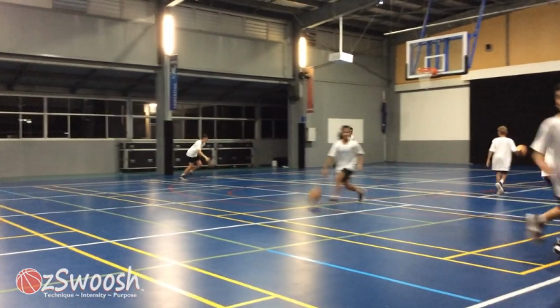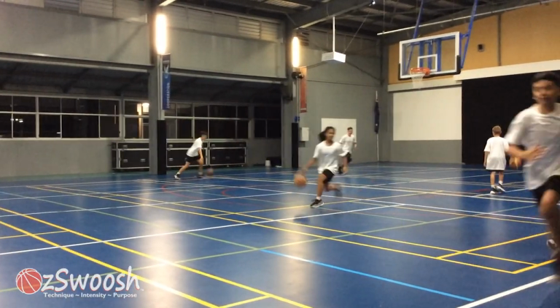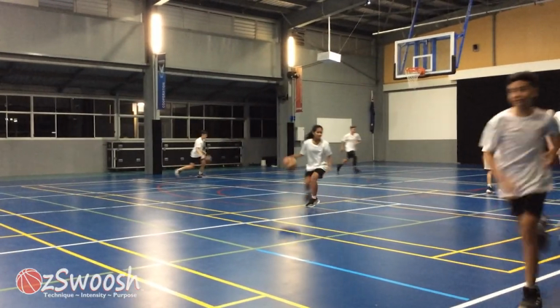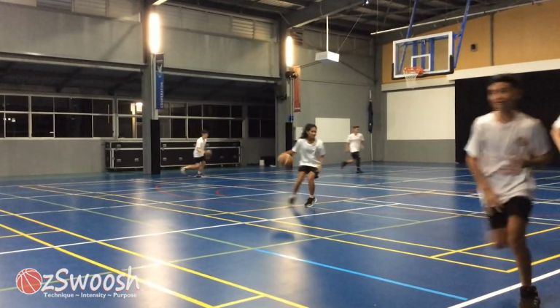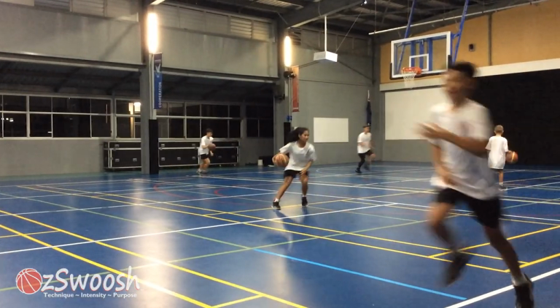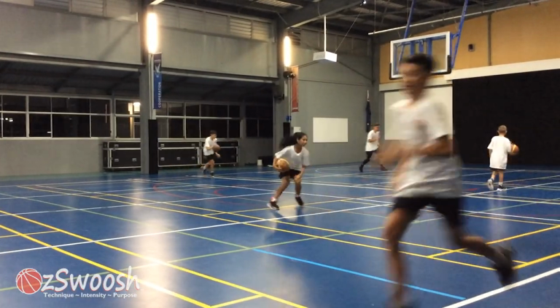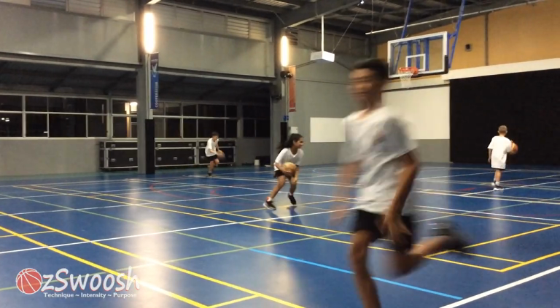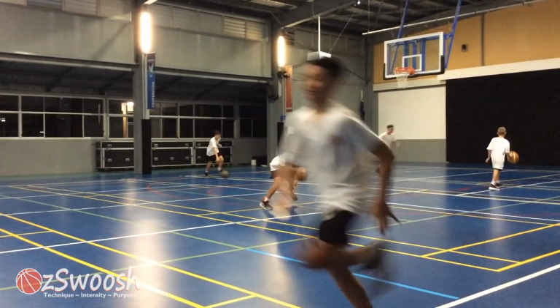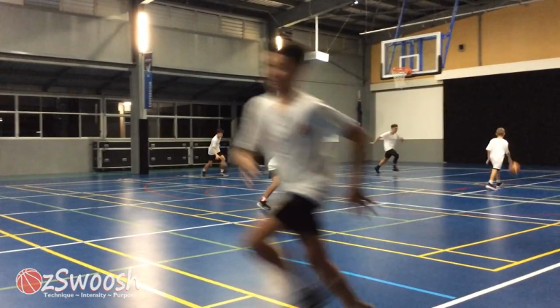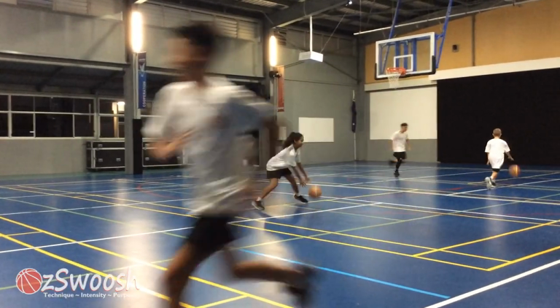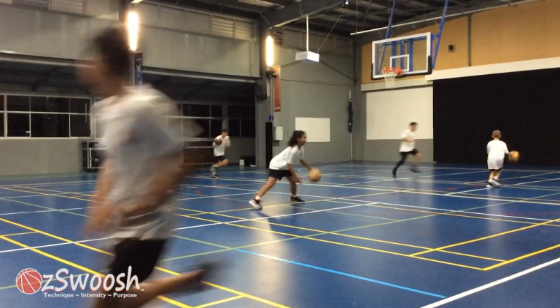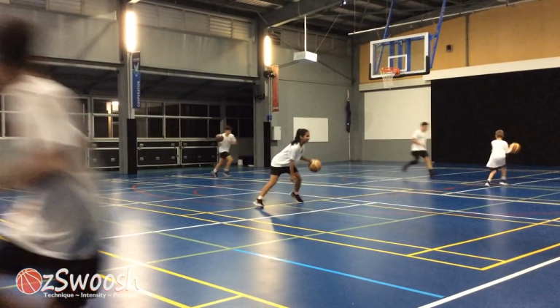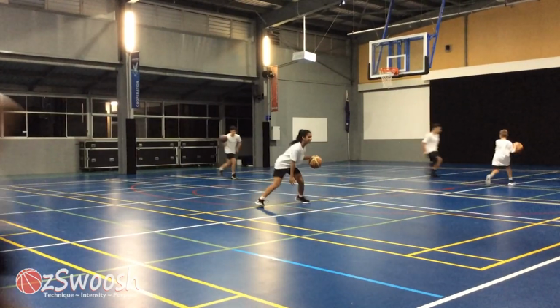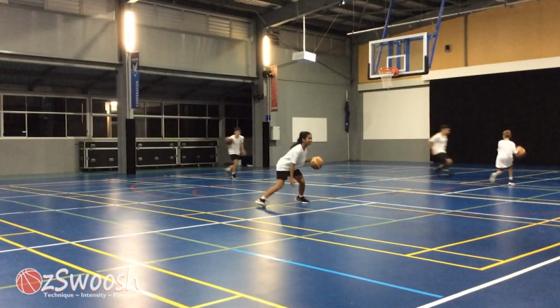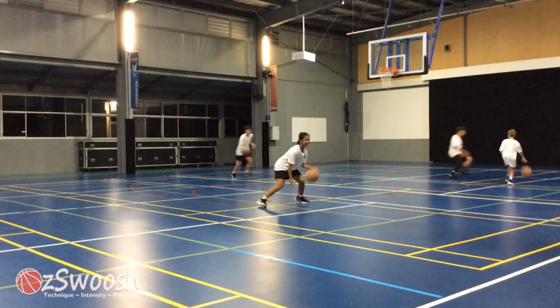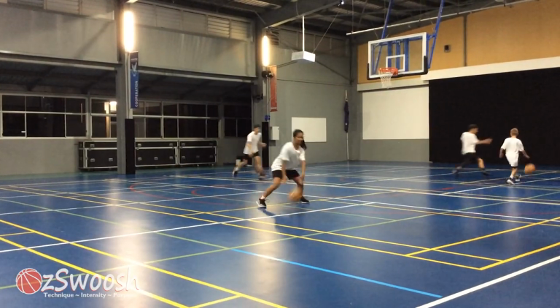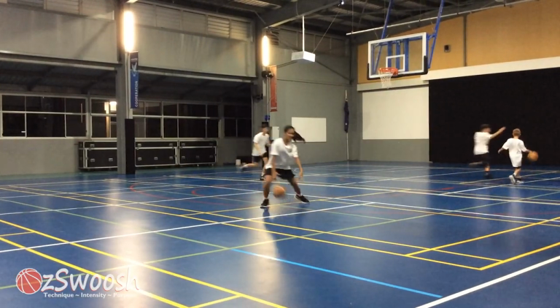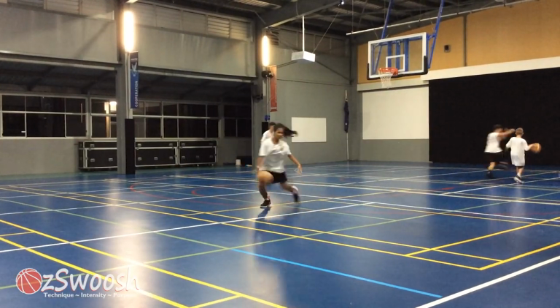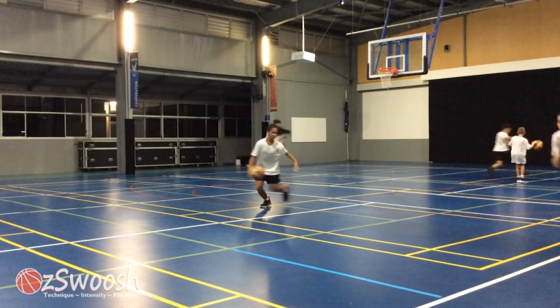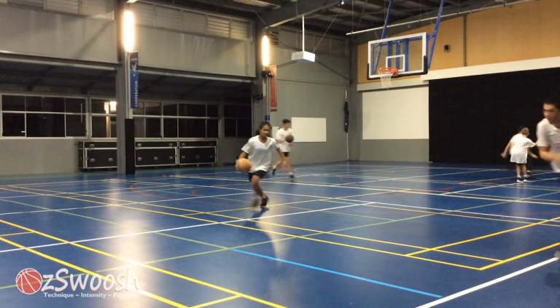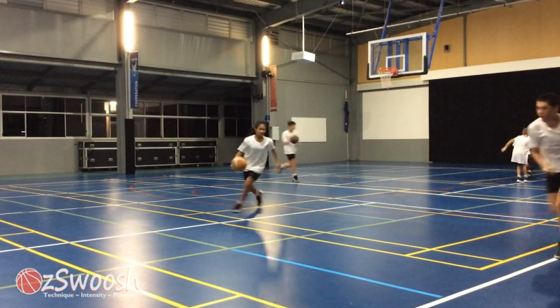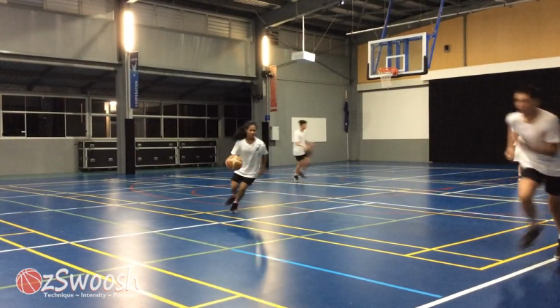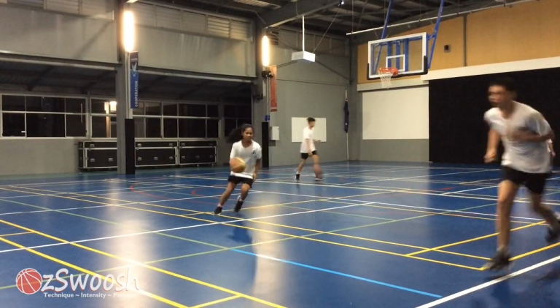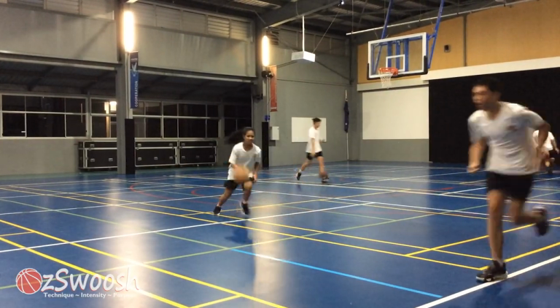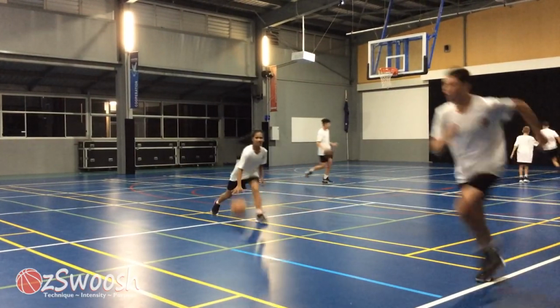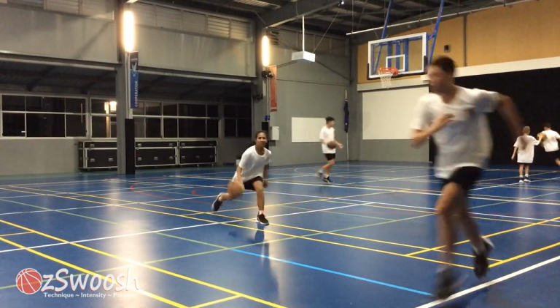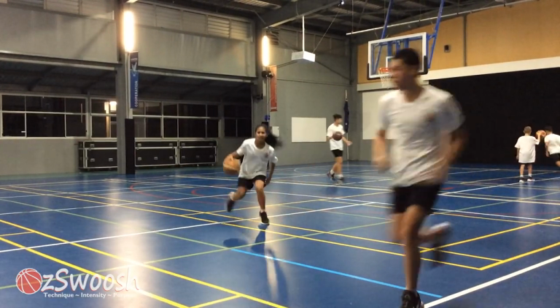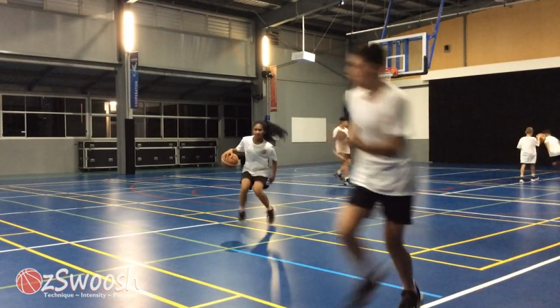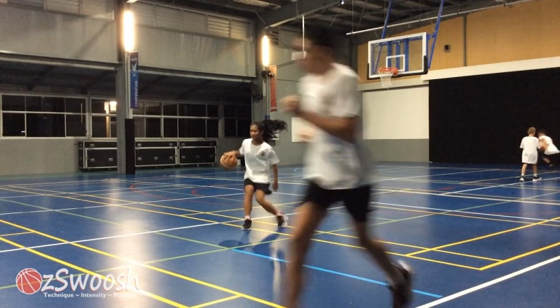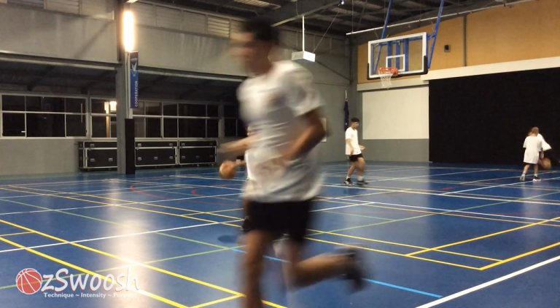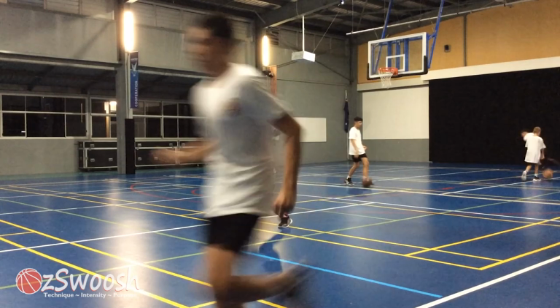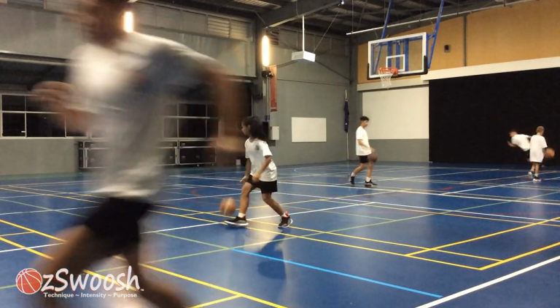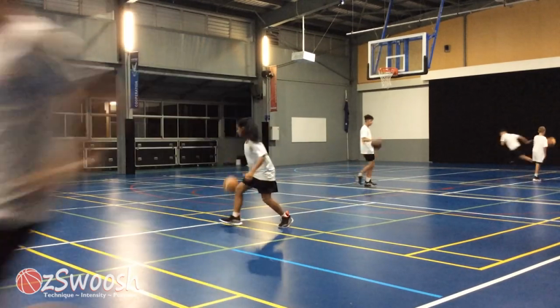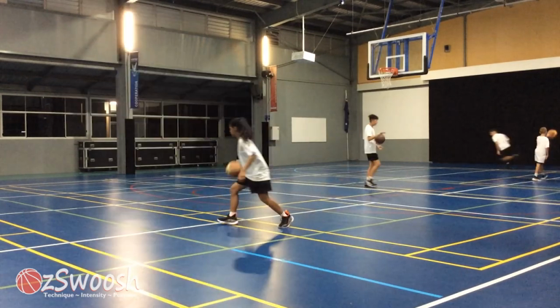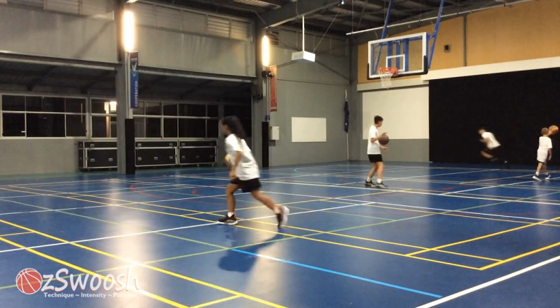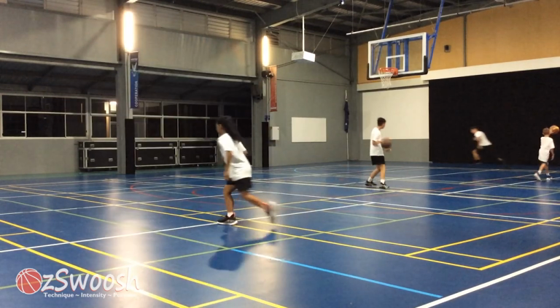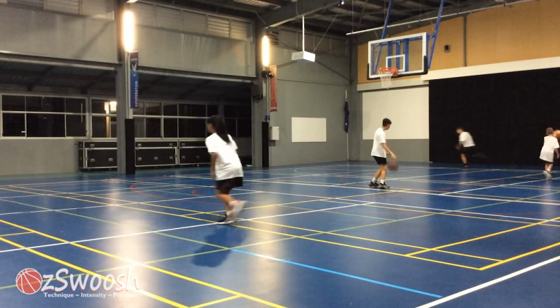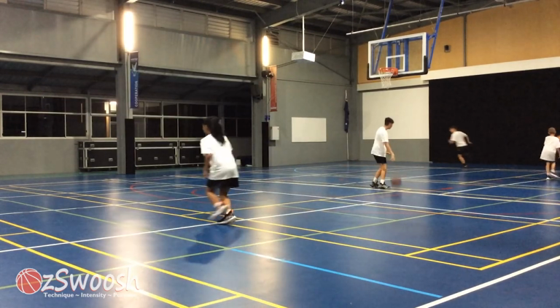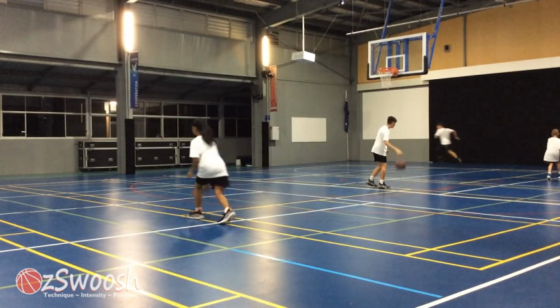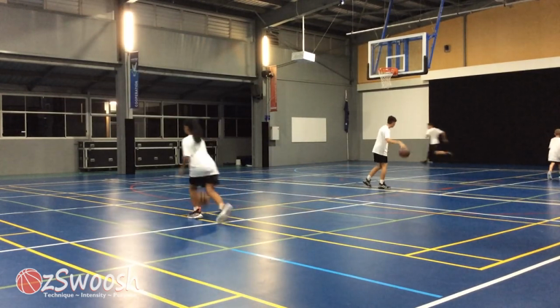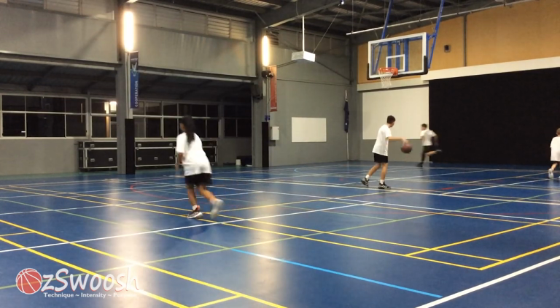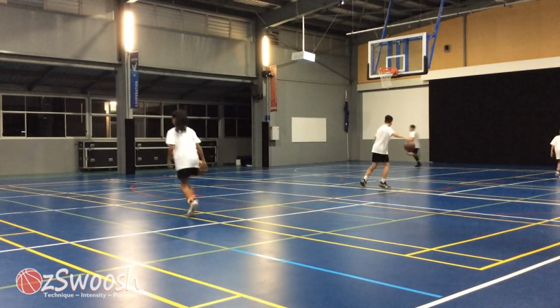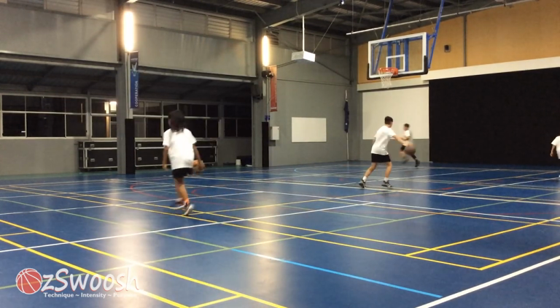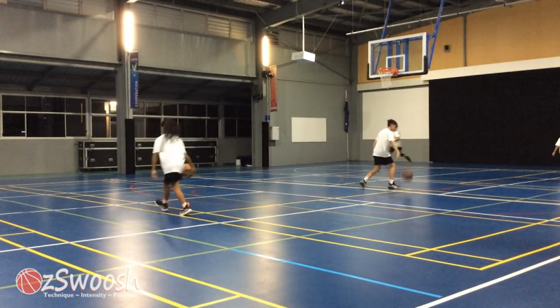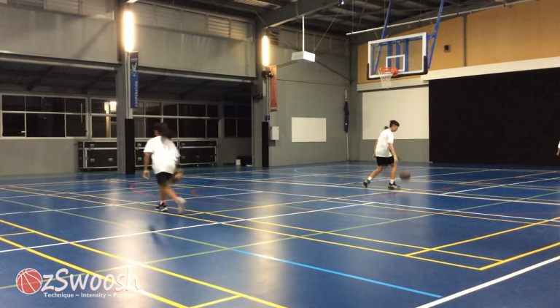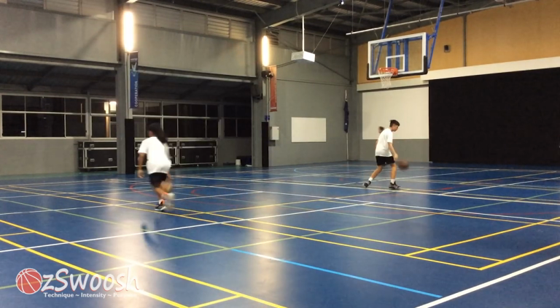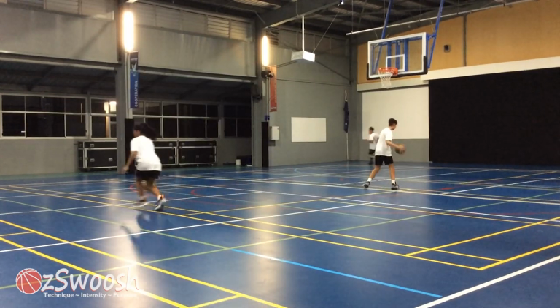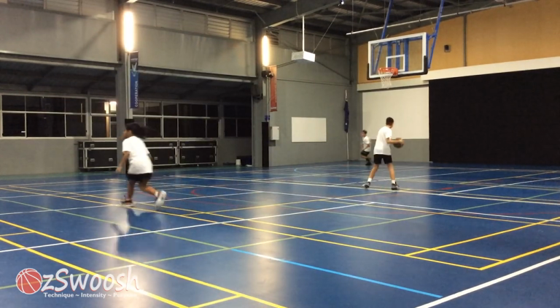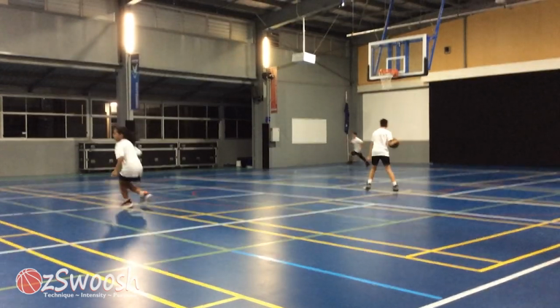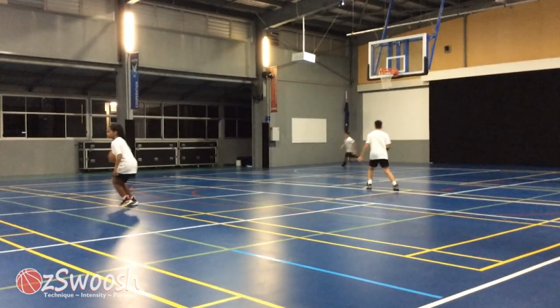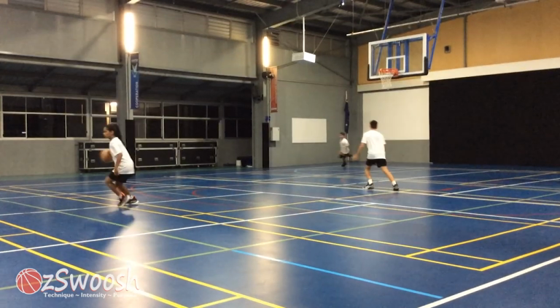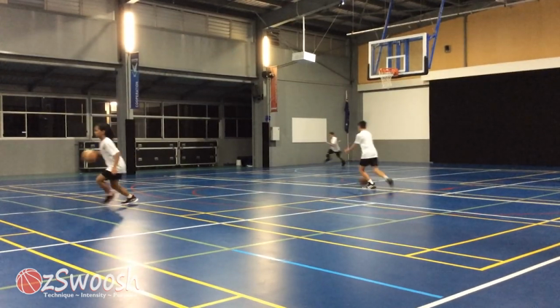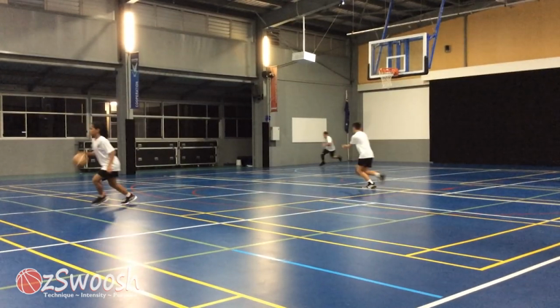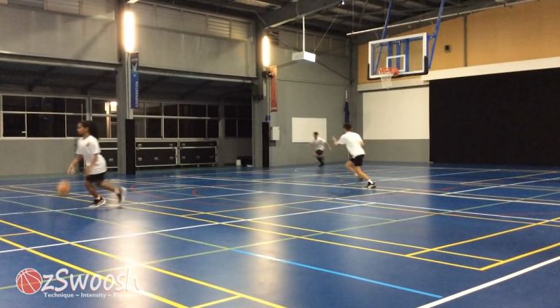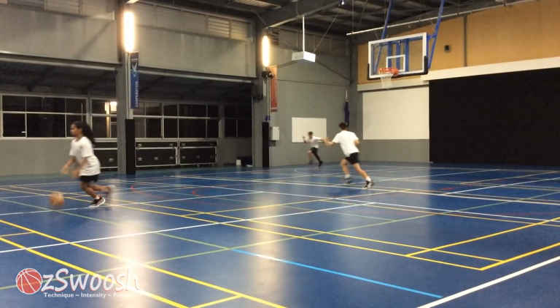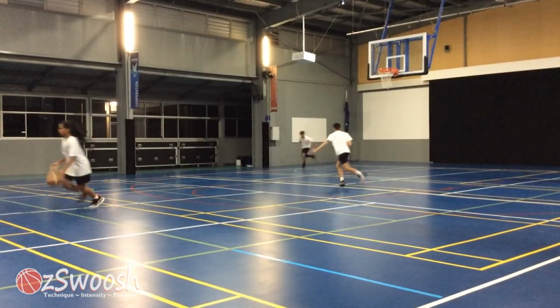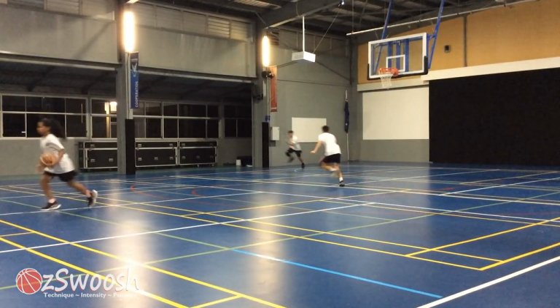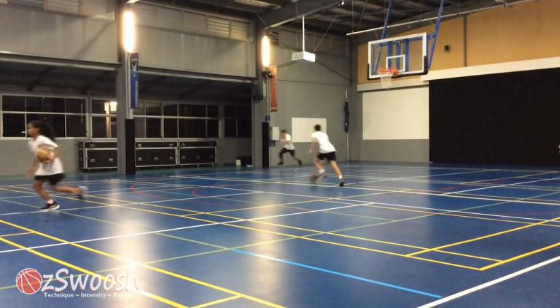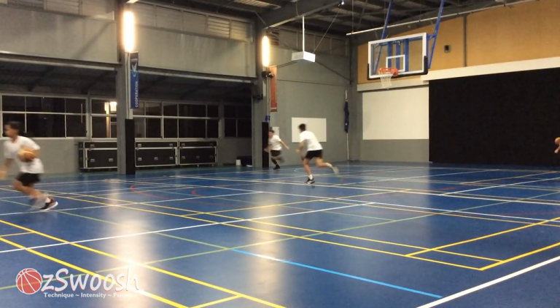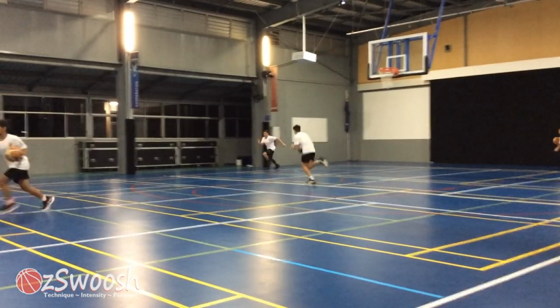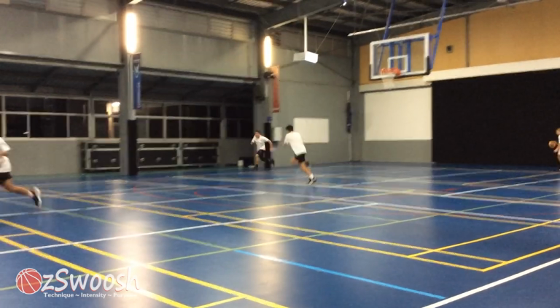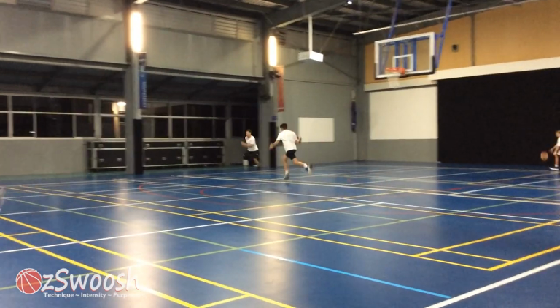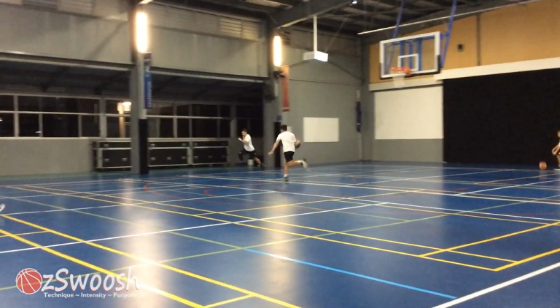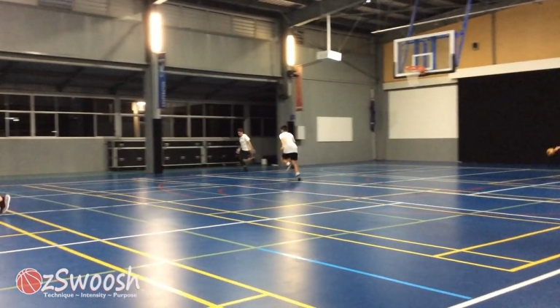On these courts where there are broken lines, we treat them like a continuous line. Let's take a look at the game.